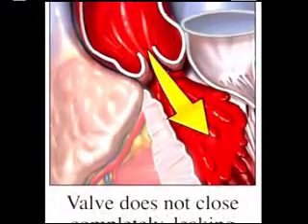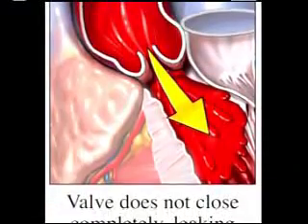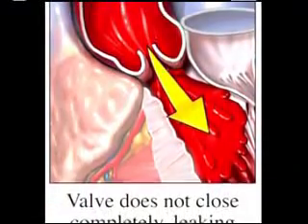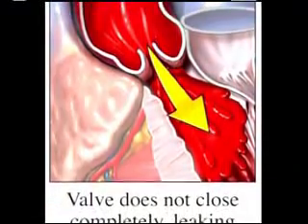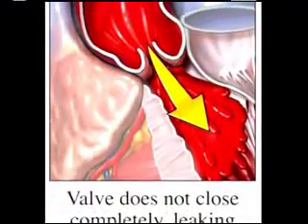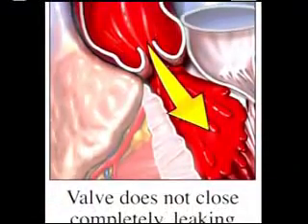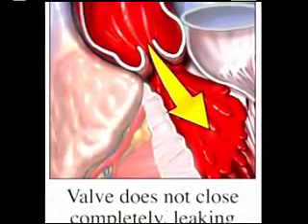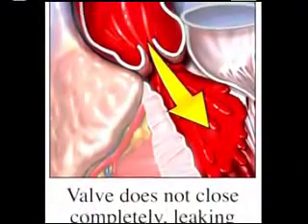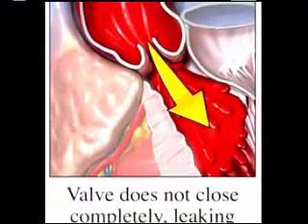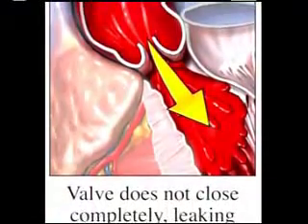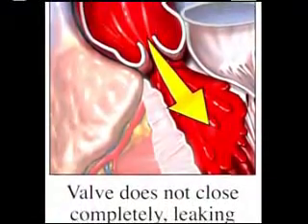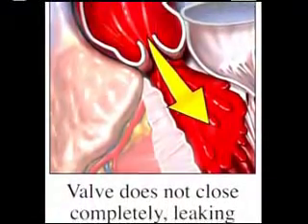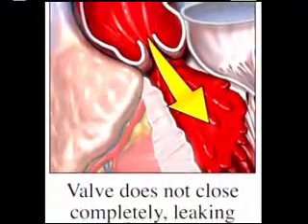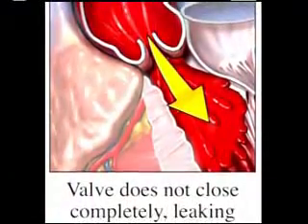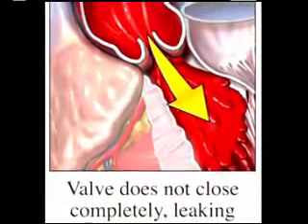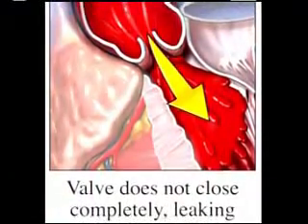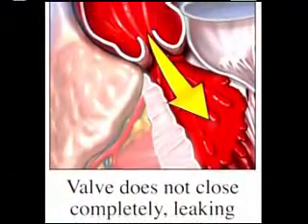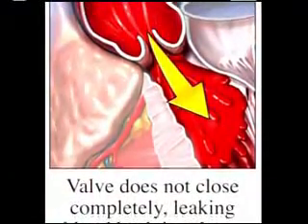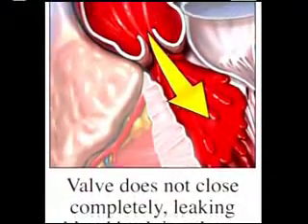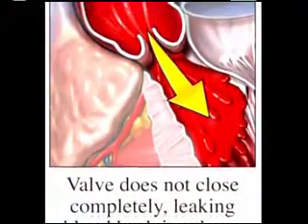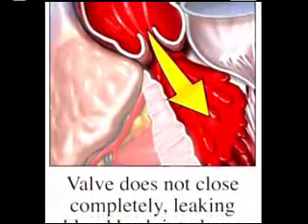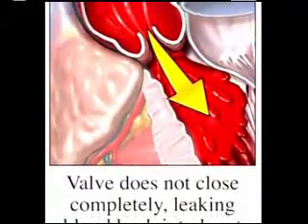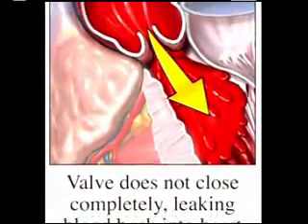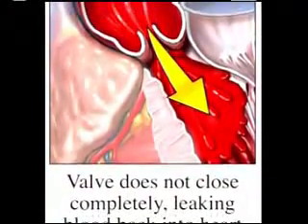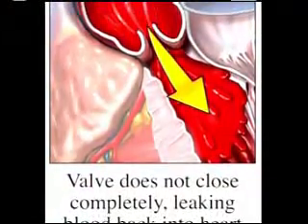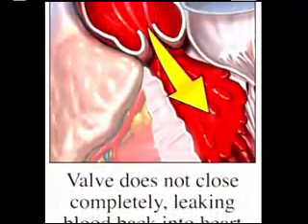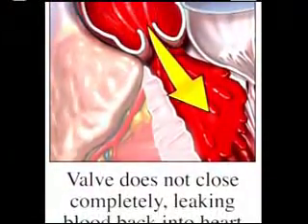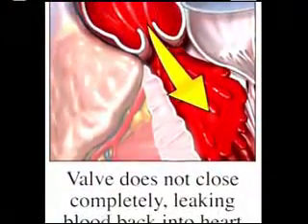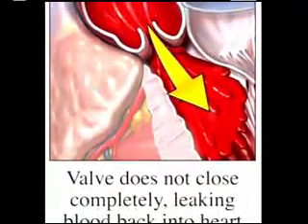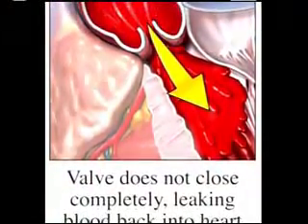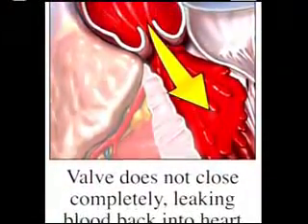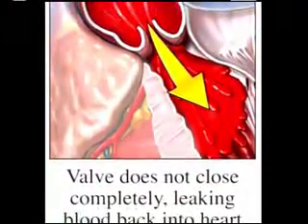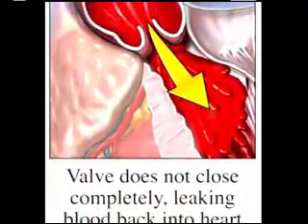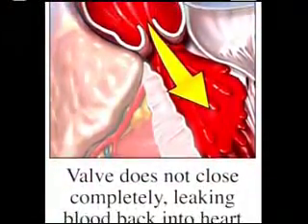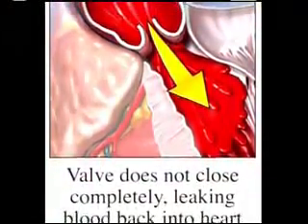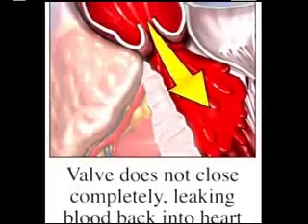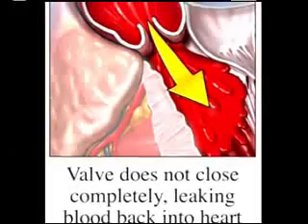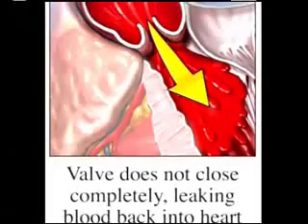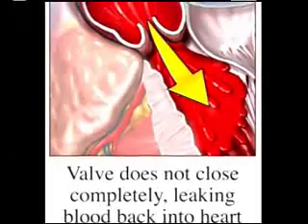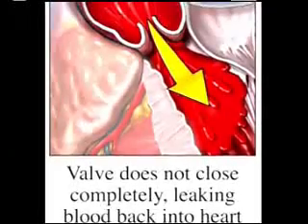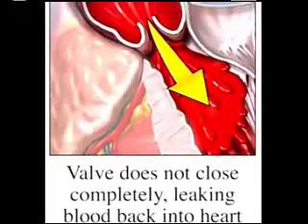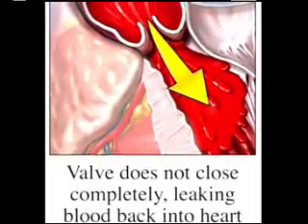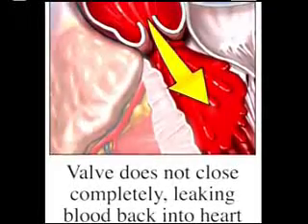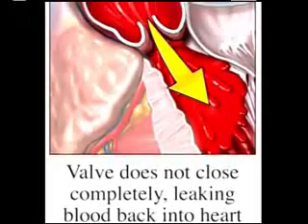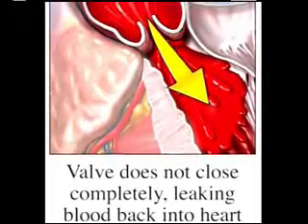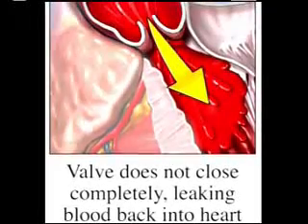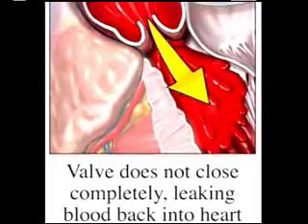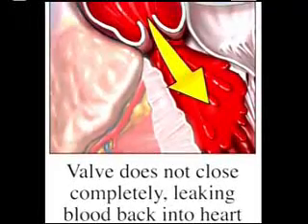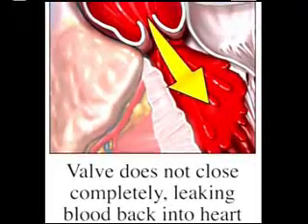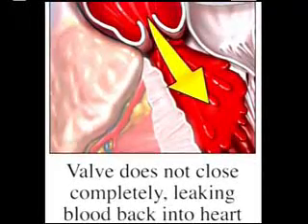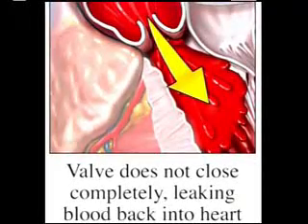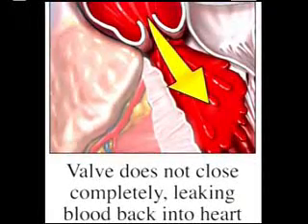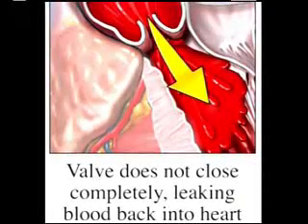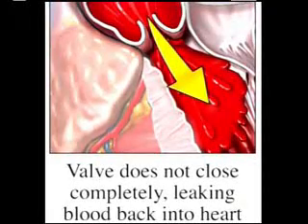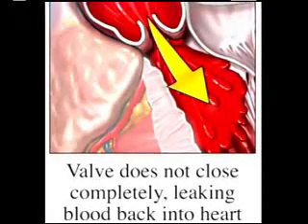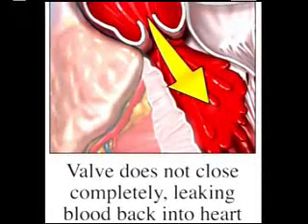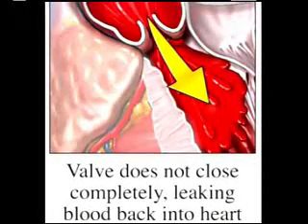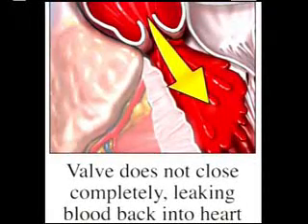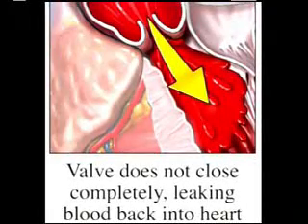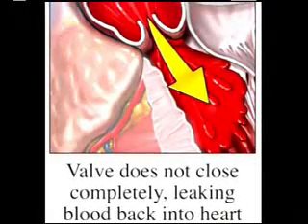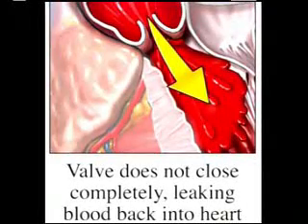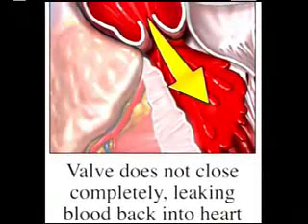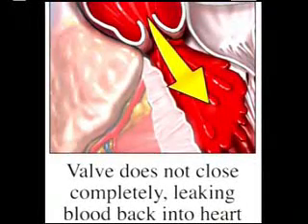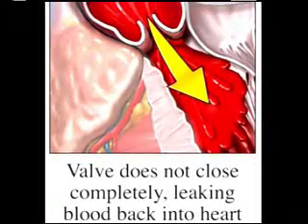As a result, the body's organs receive an insufficient supply of oxygen-rich blood, and blood may actually leak into the lungs, causing shortness of breath.